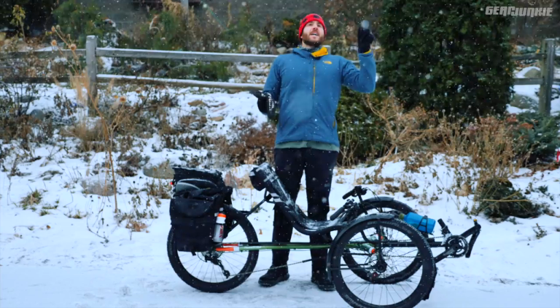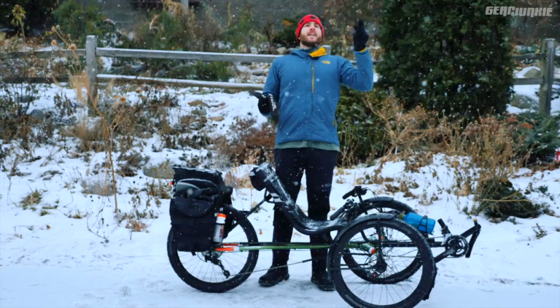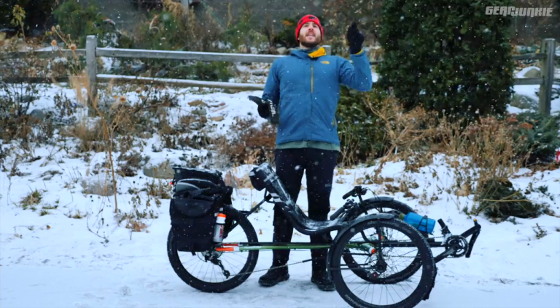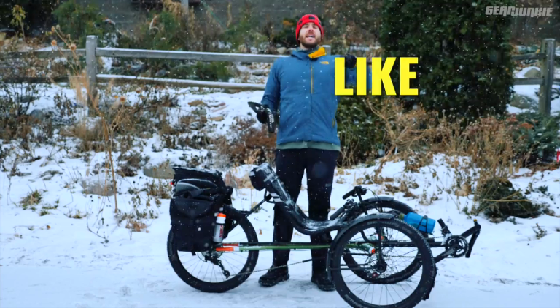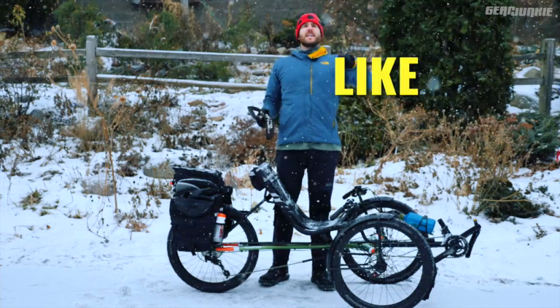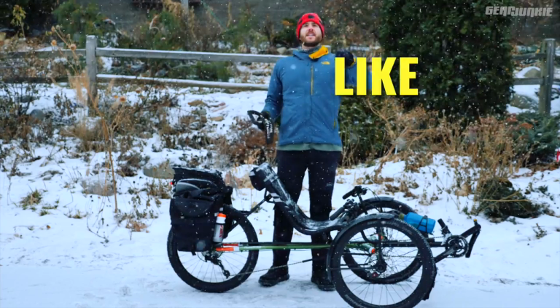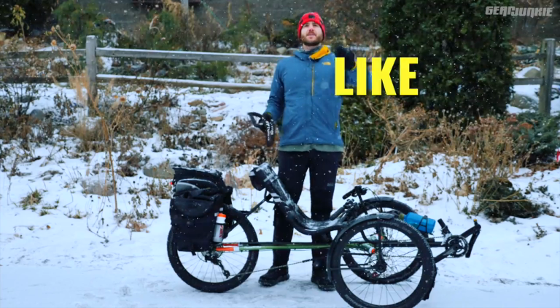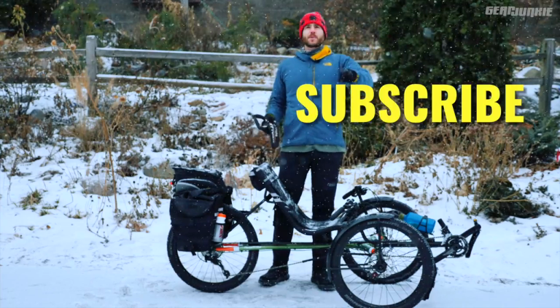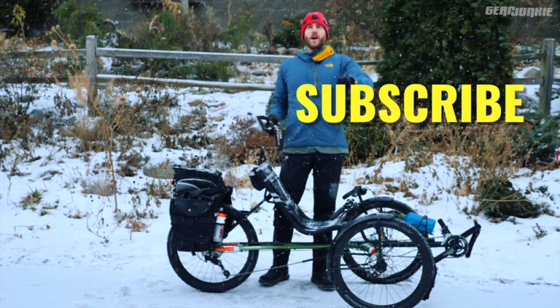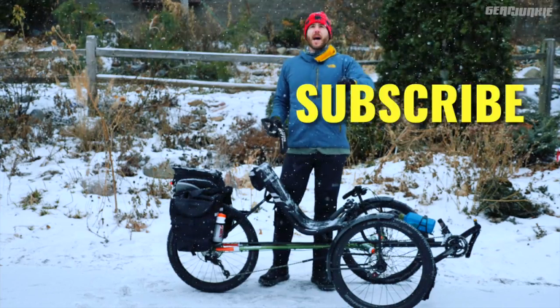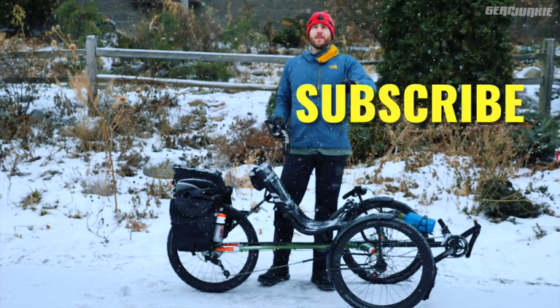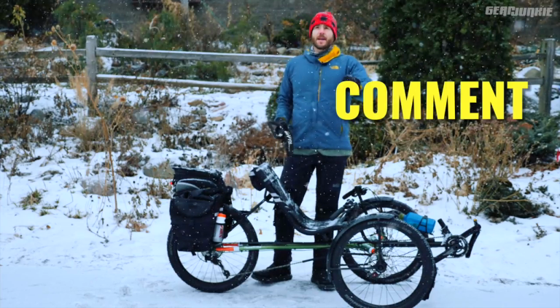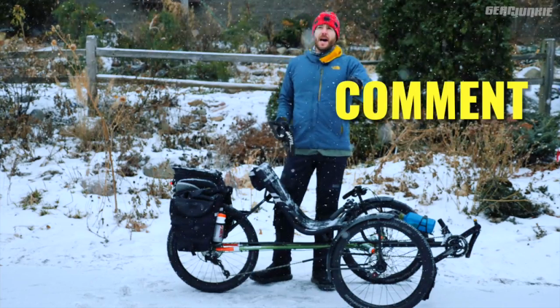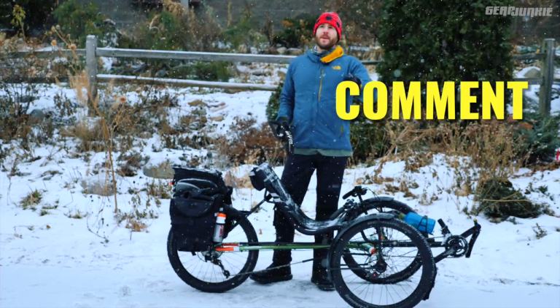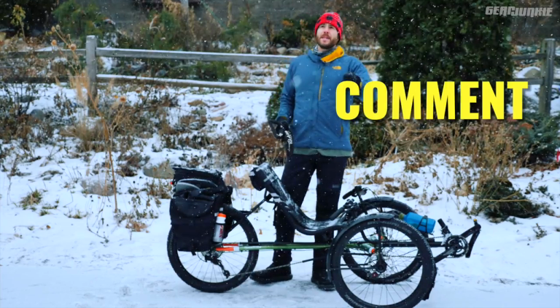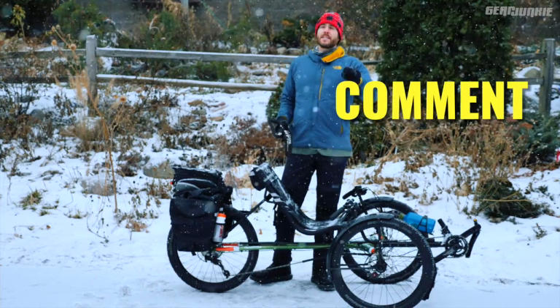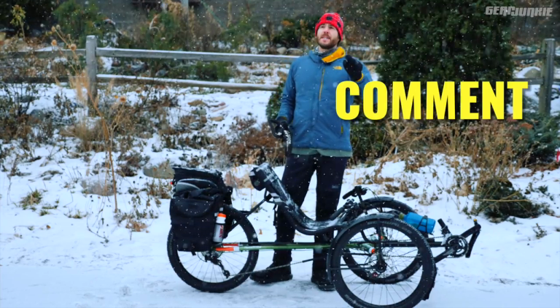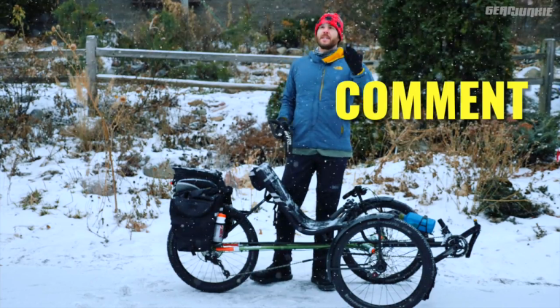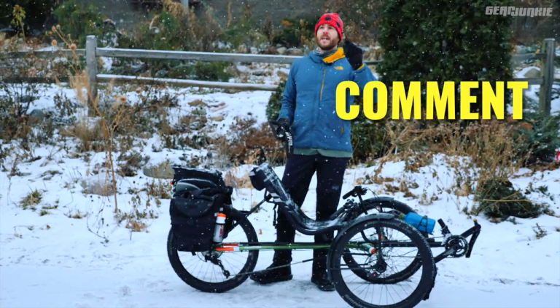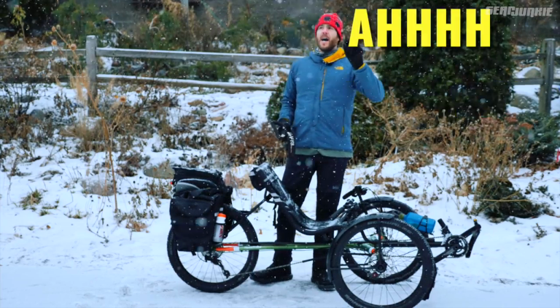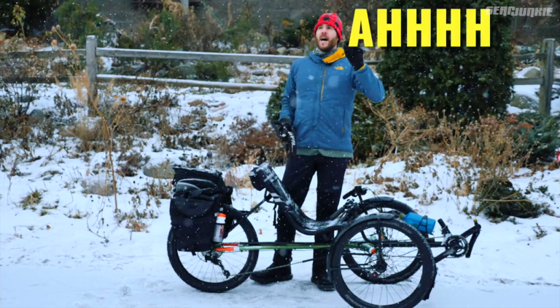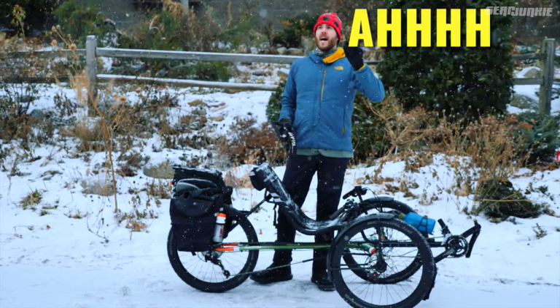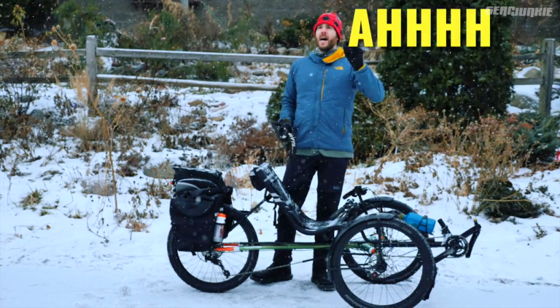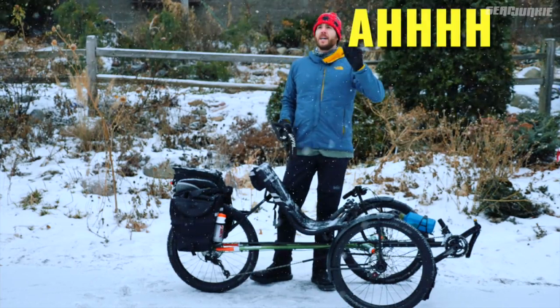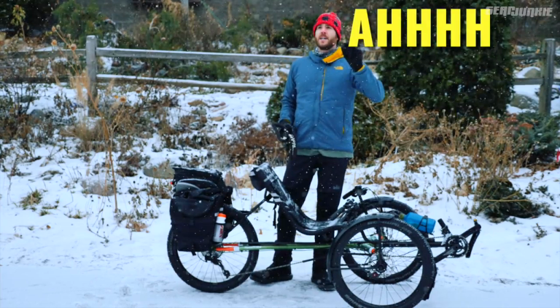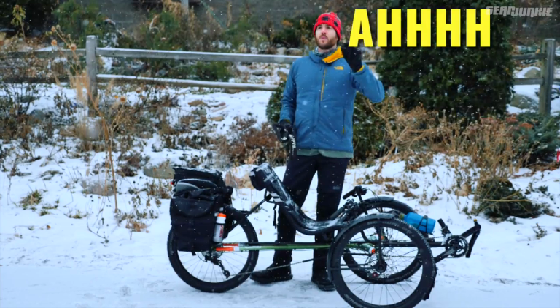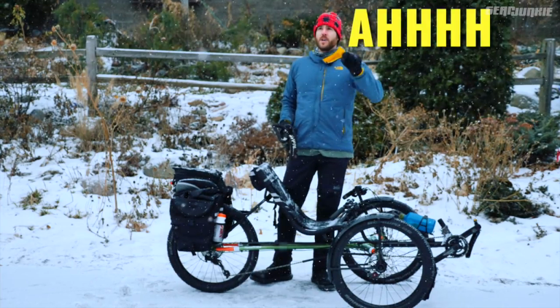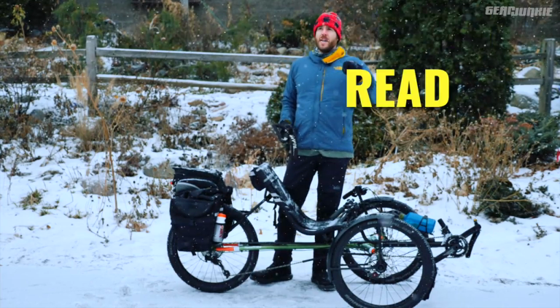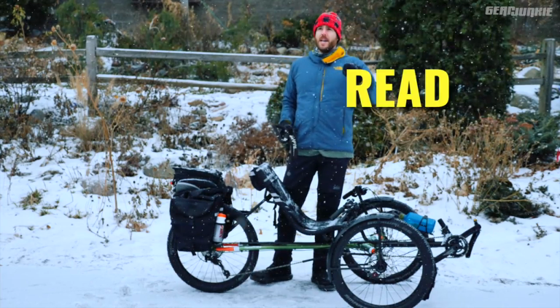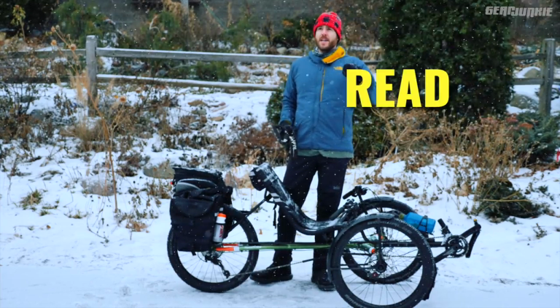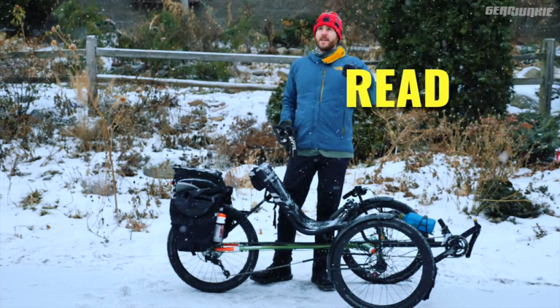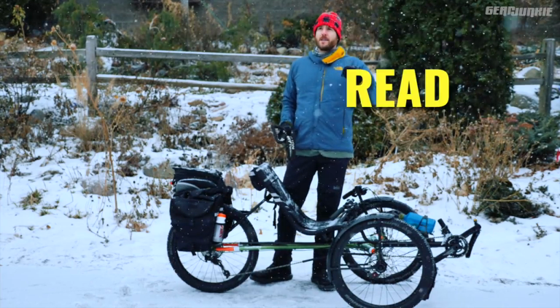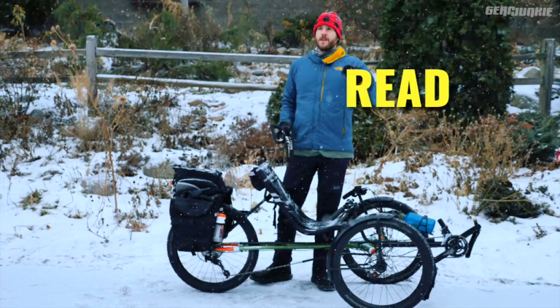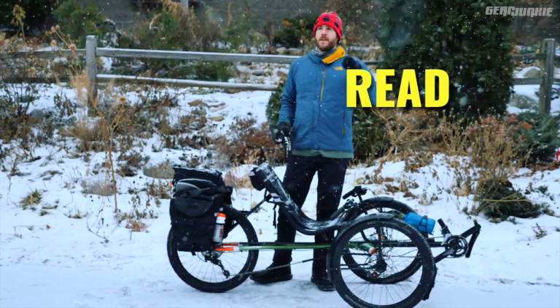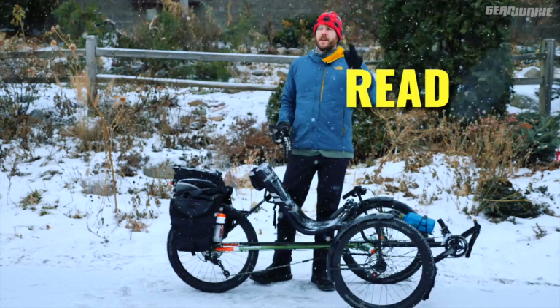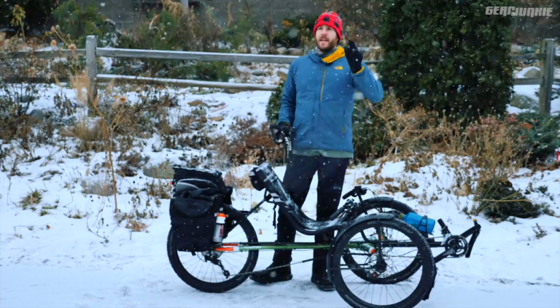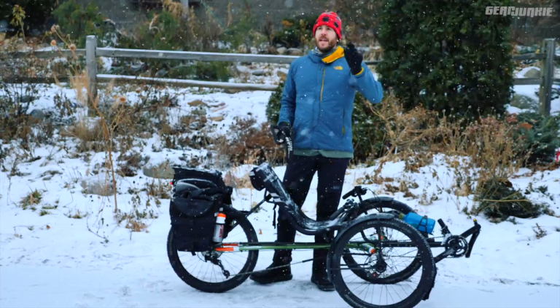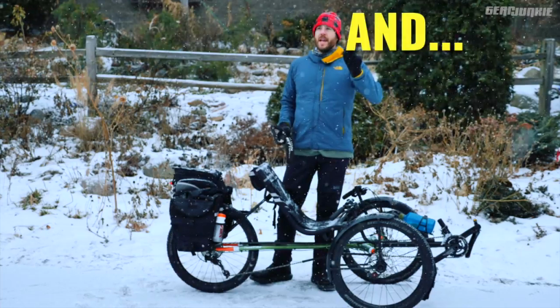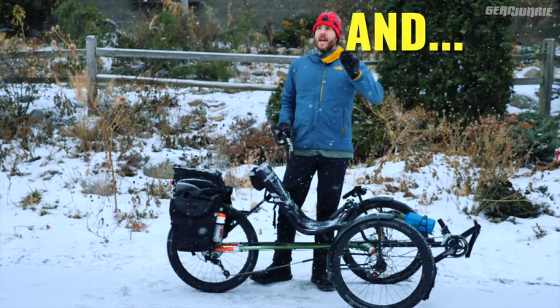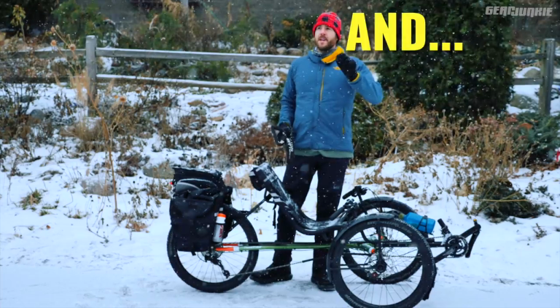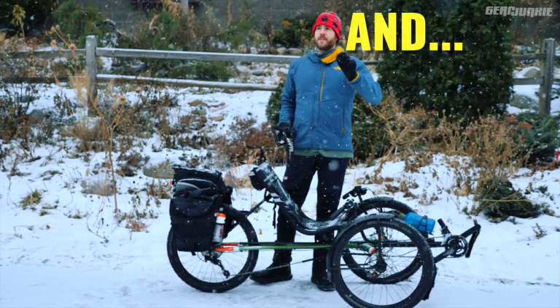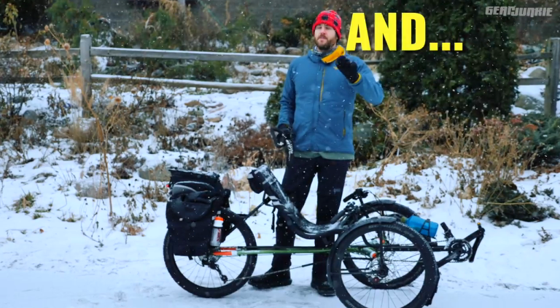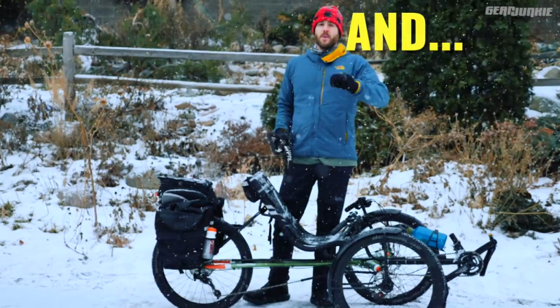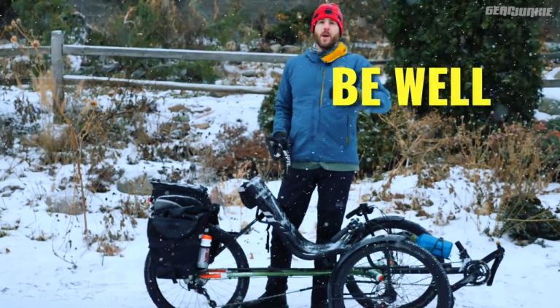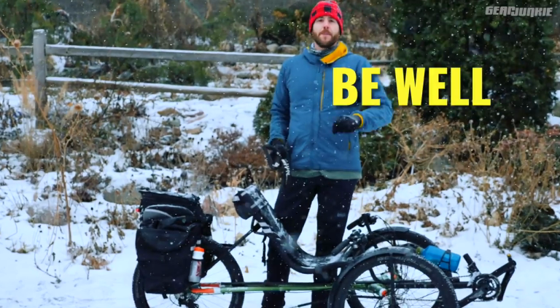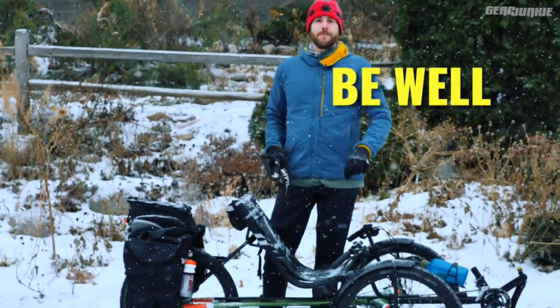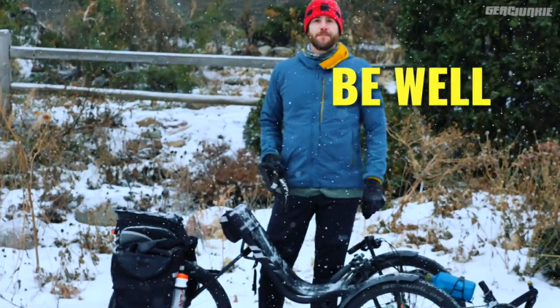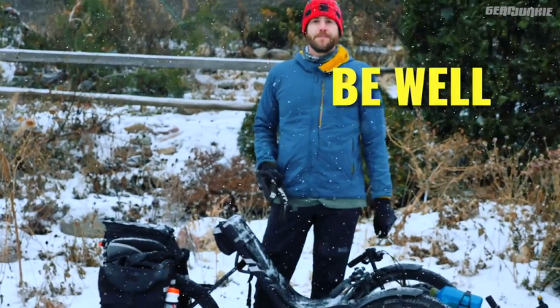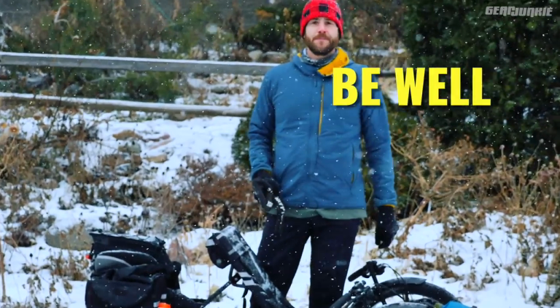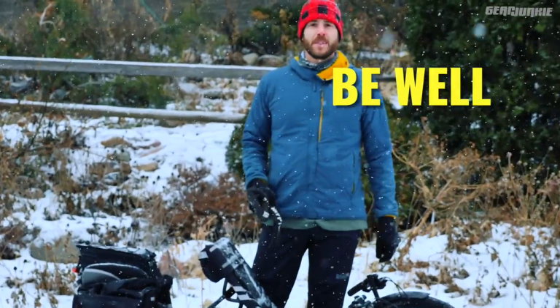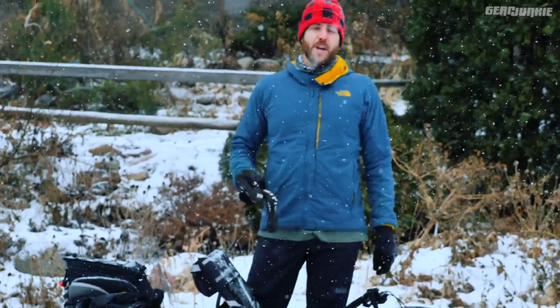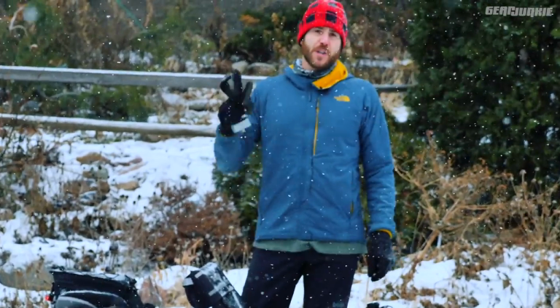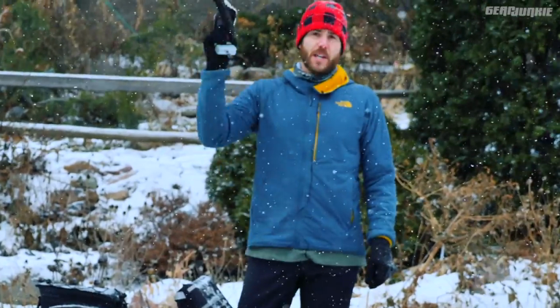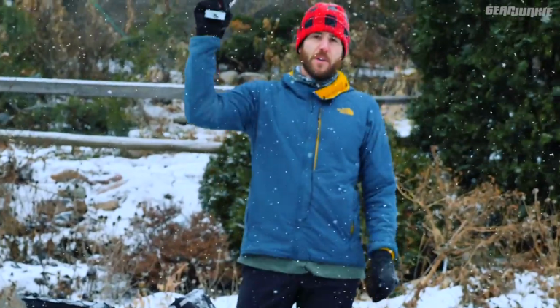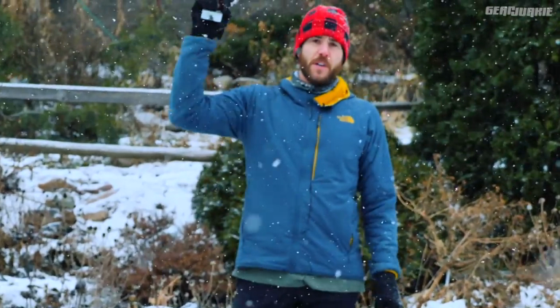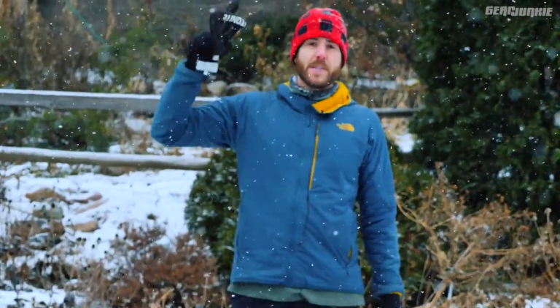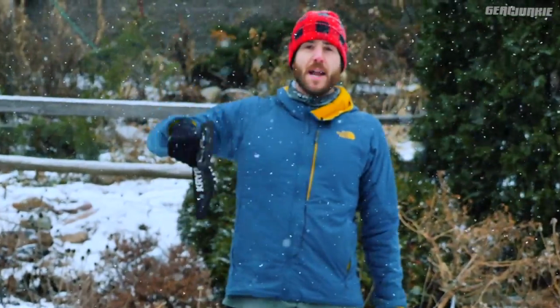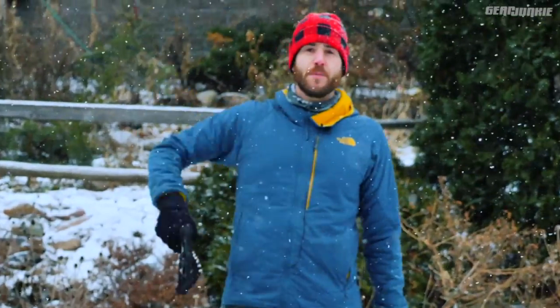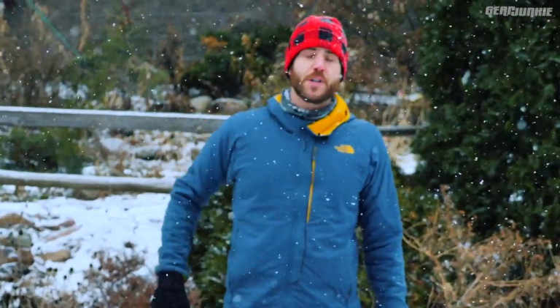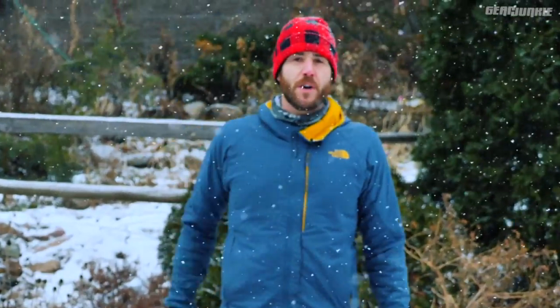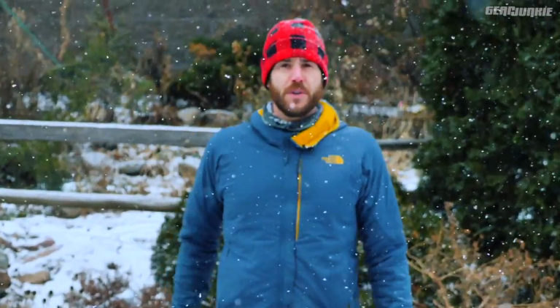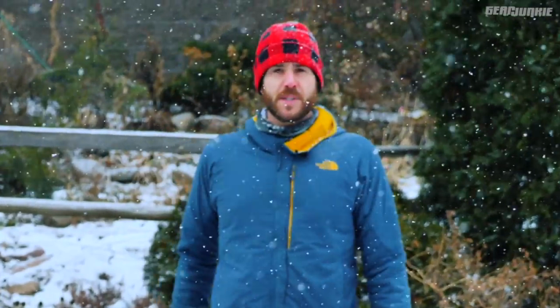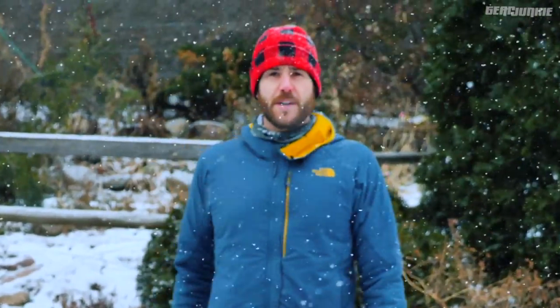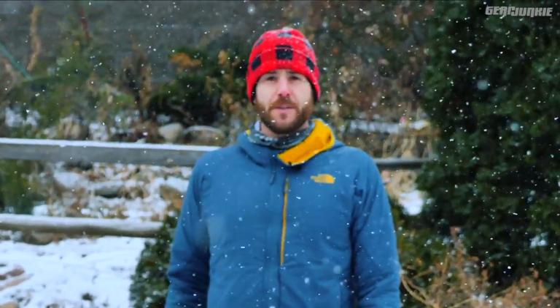Like, subscribe, comment, read, and be well. Gear Junkie Reviews, Adam Ruggiero, News Editor.